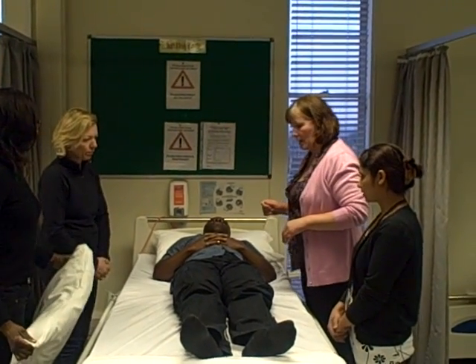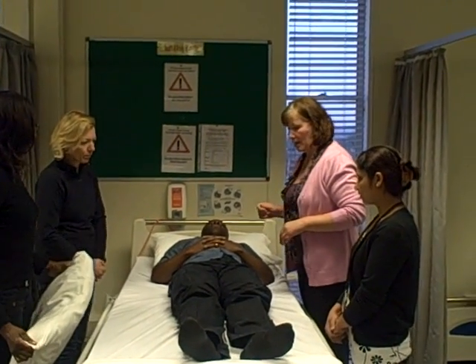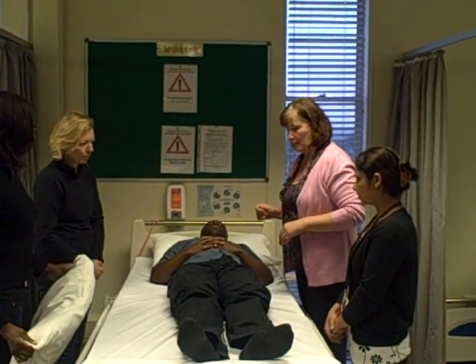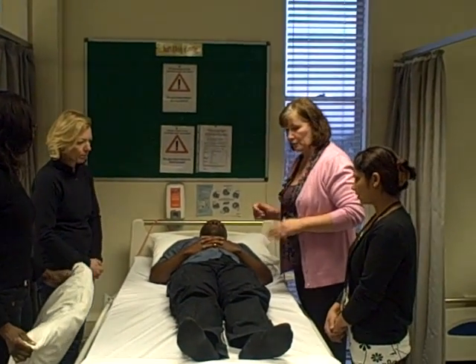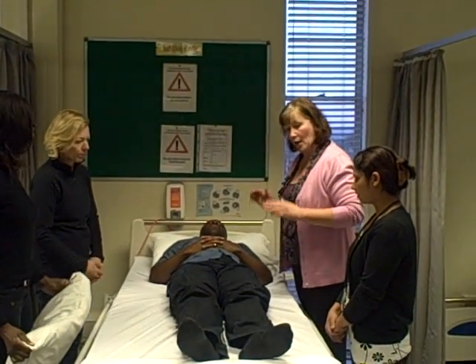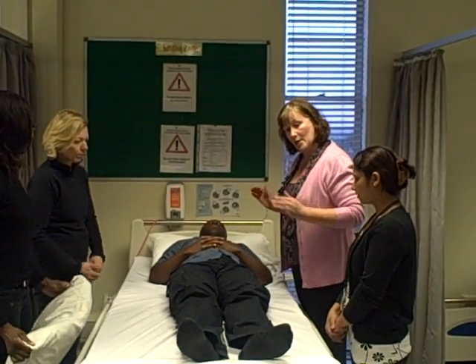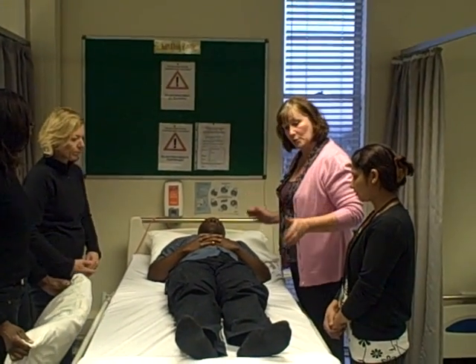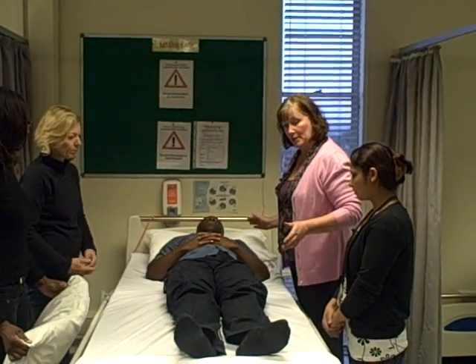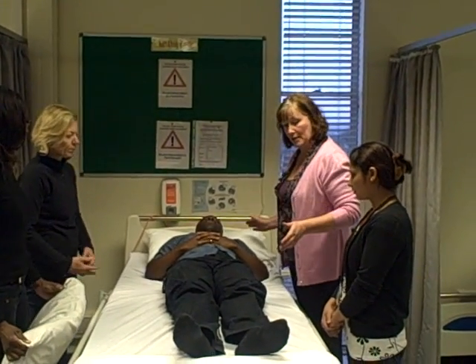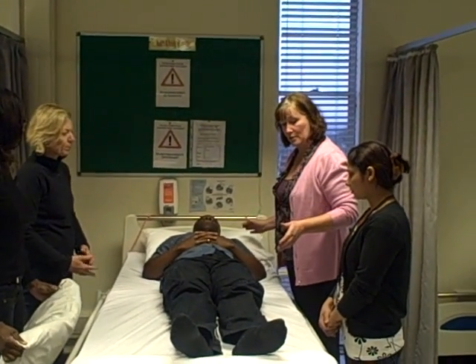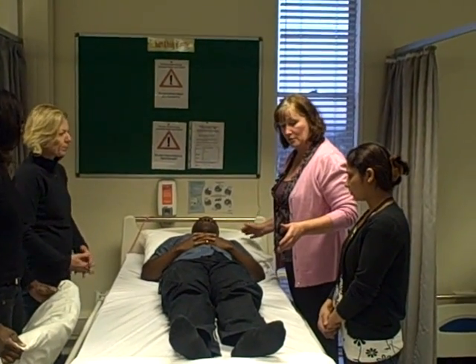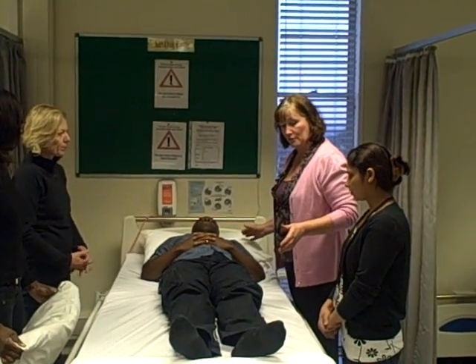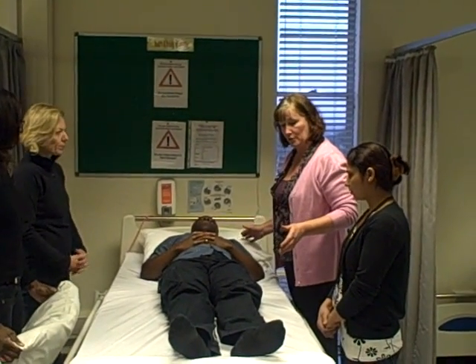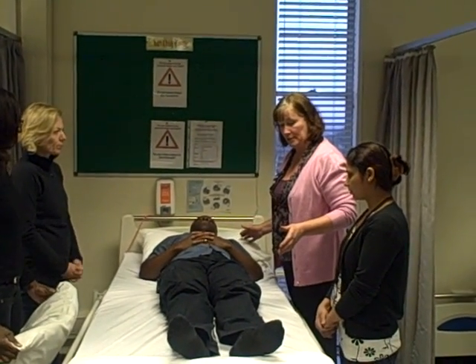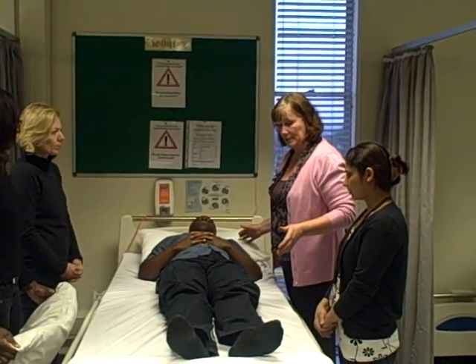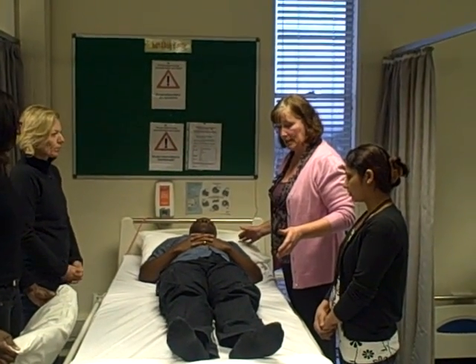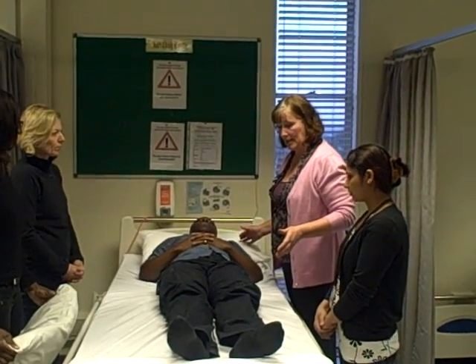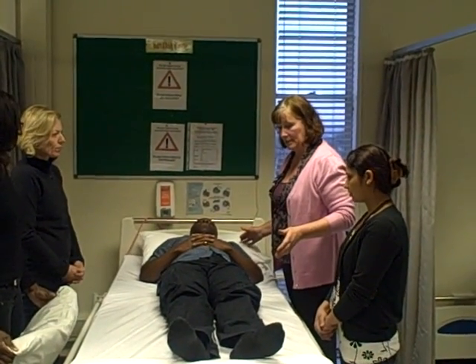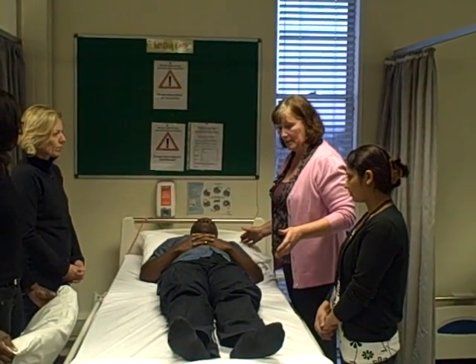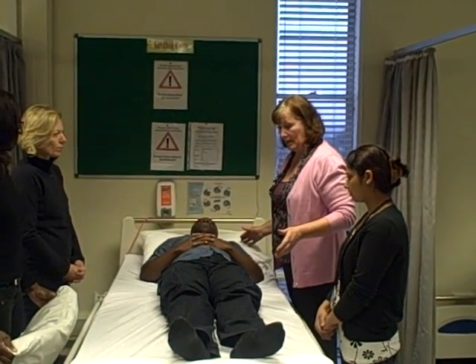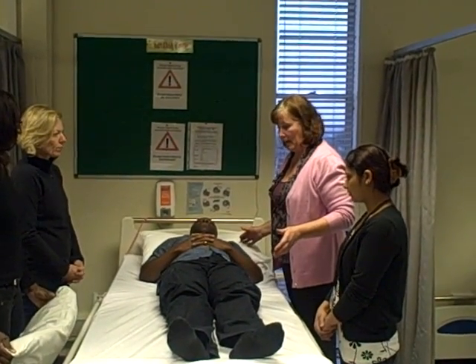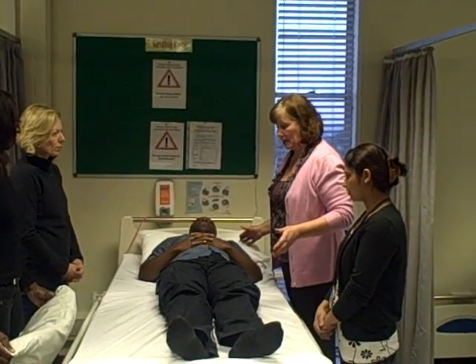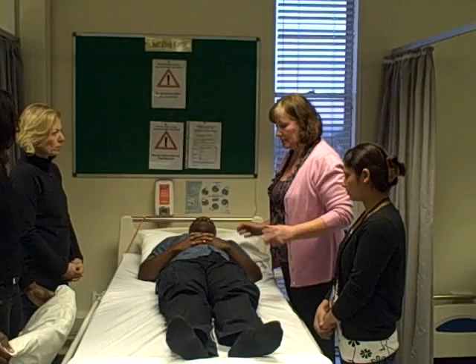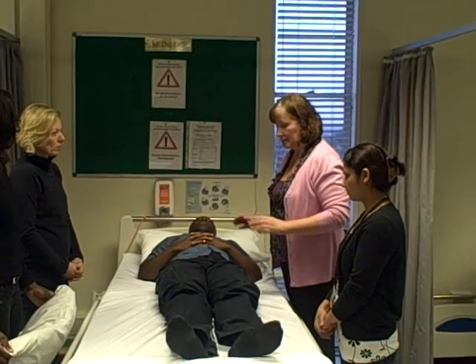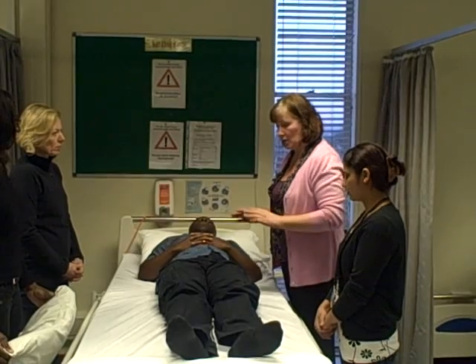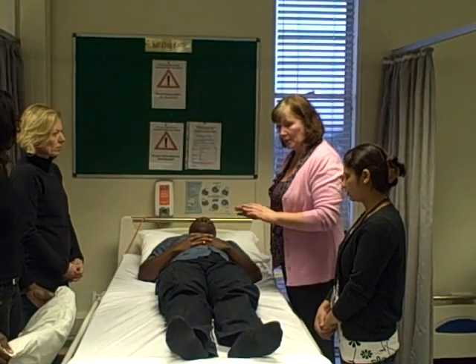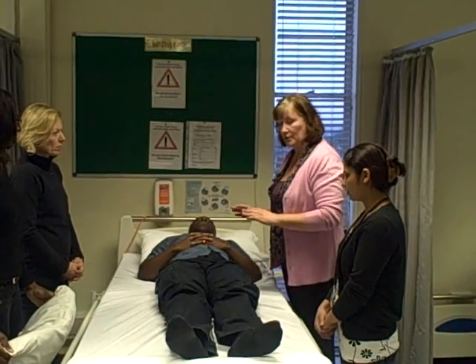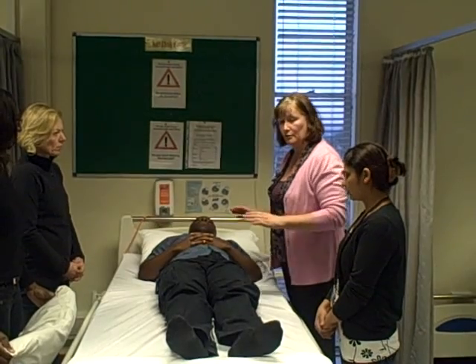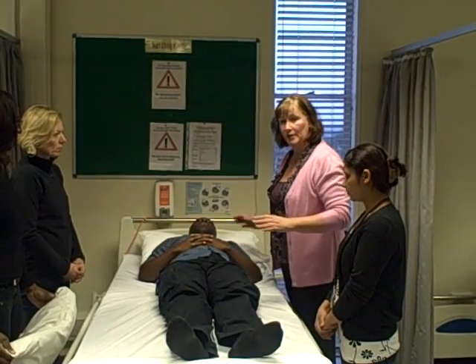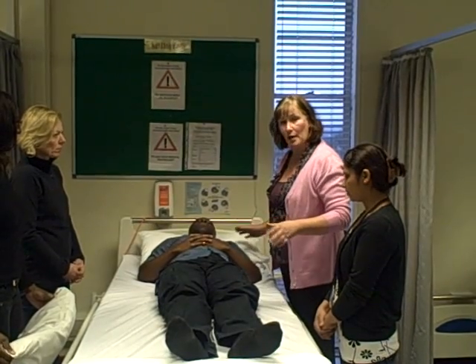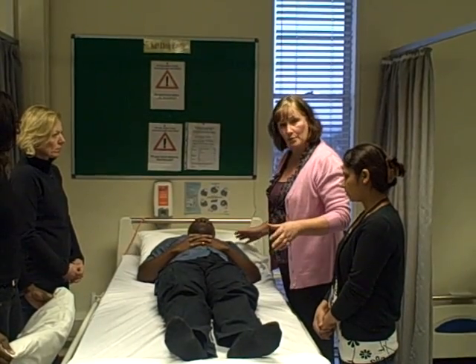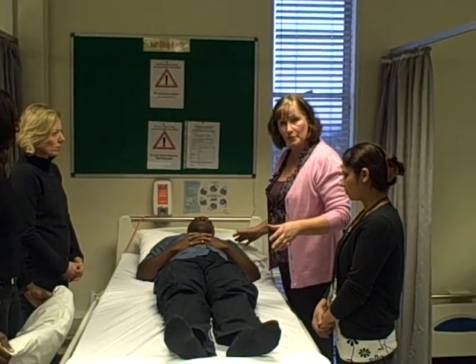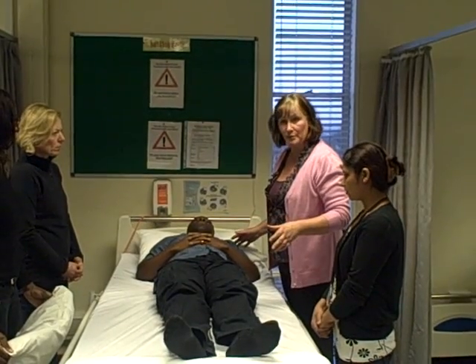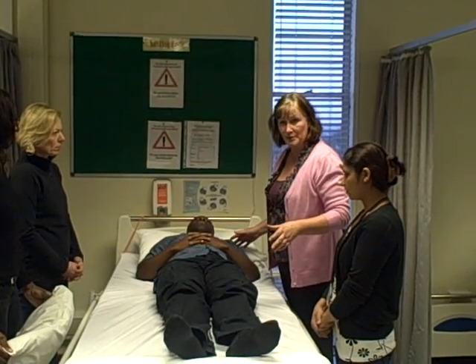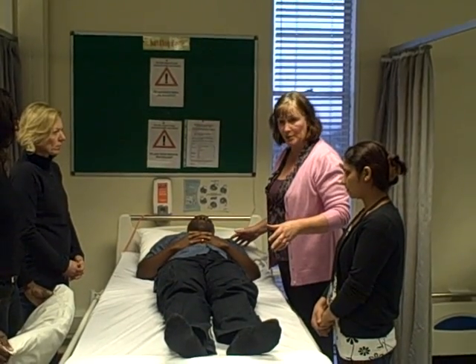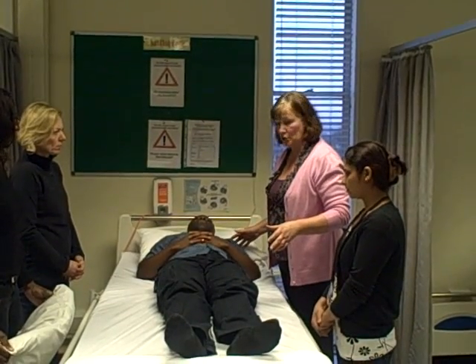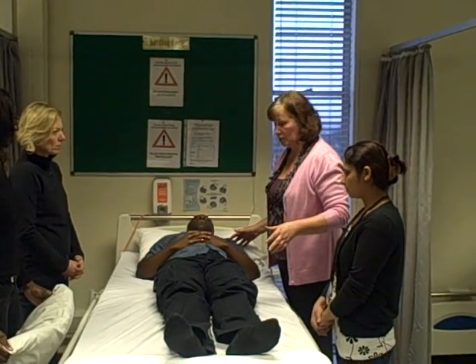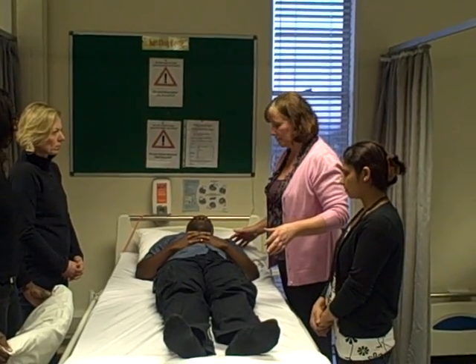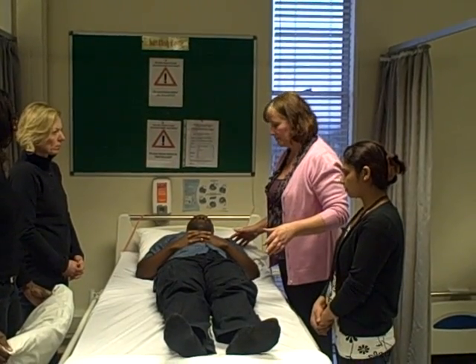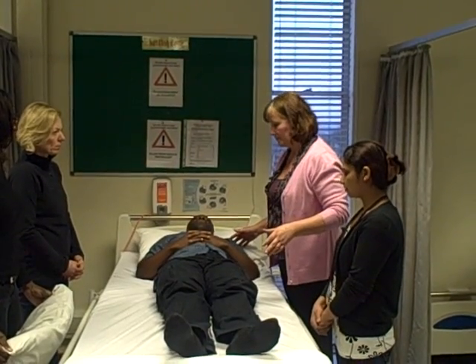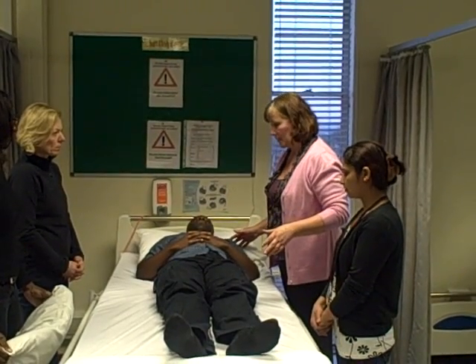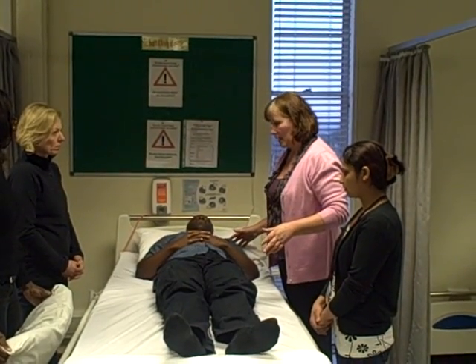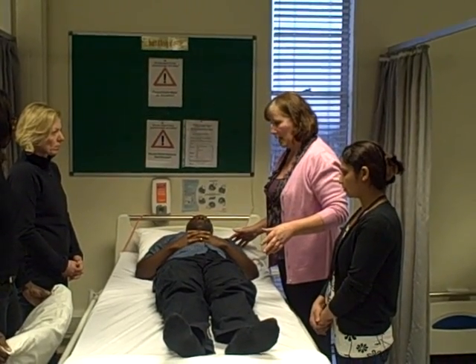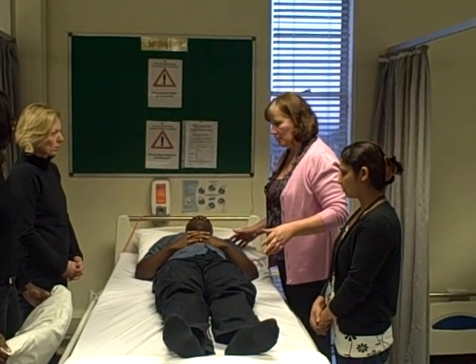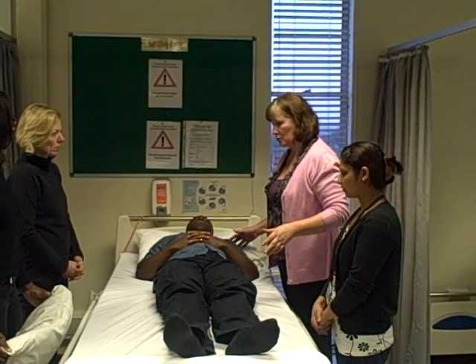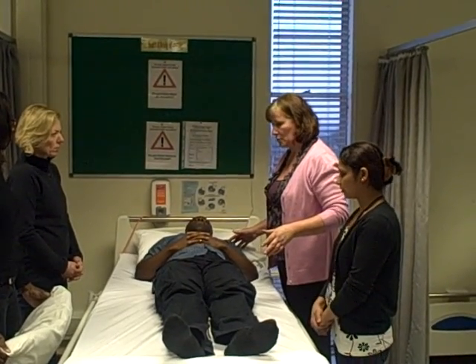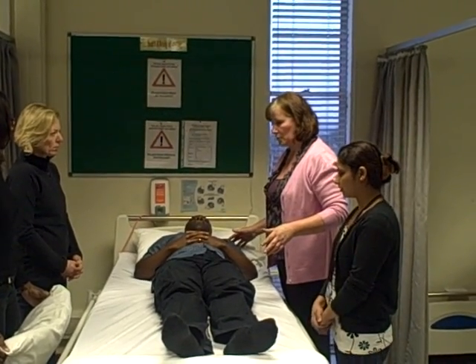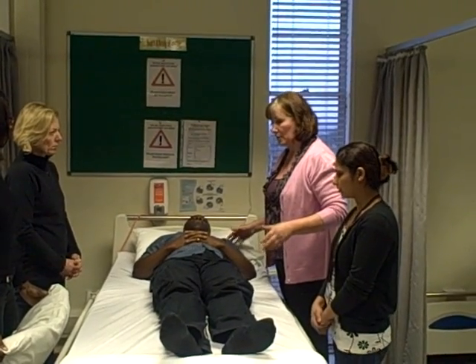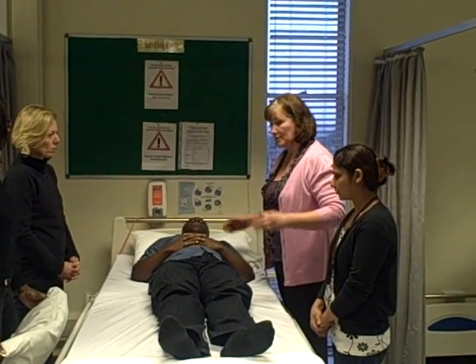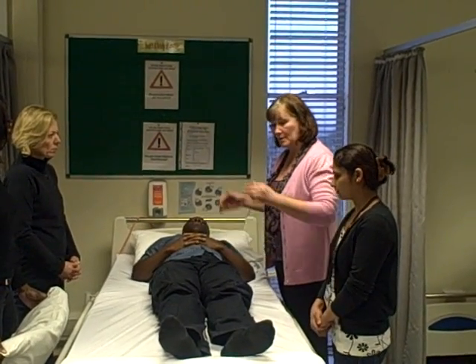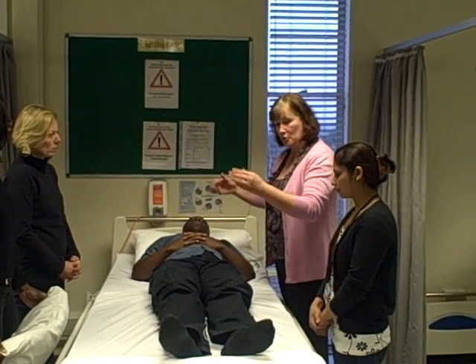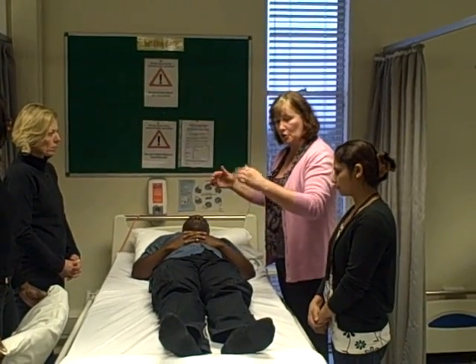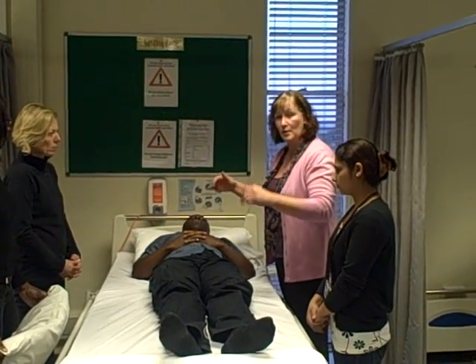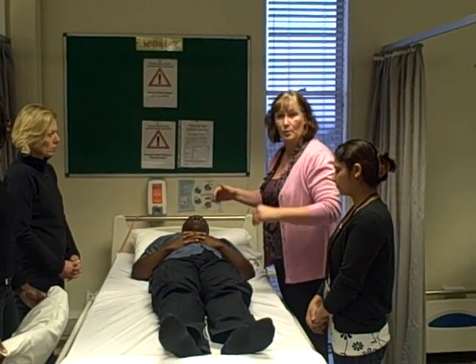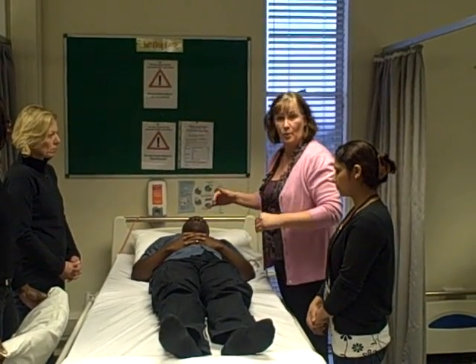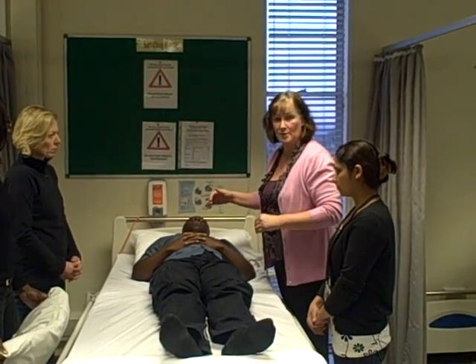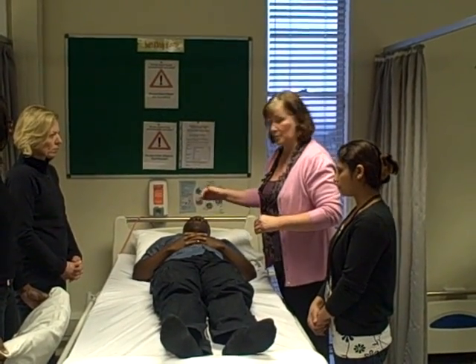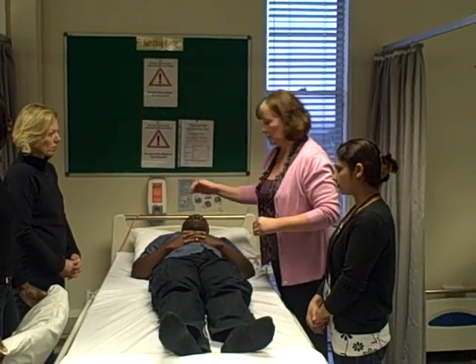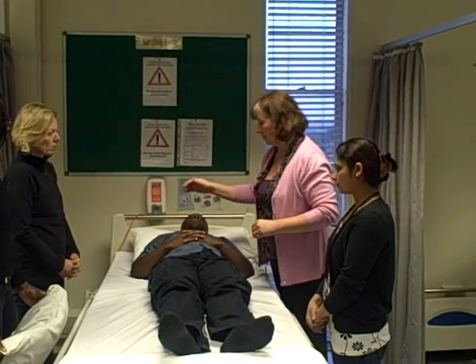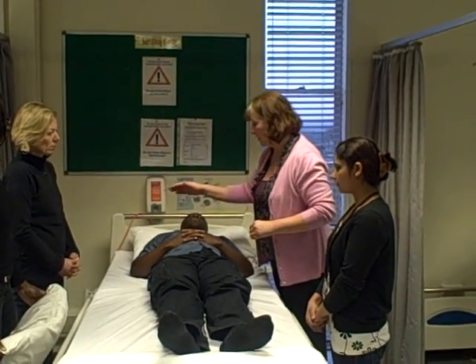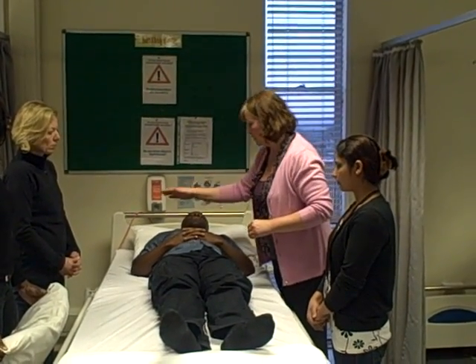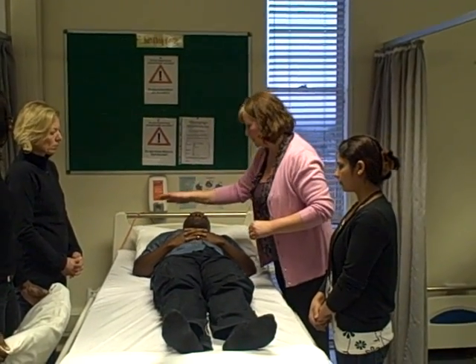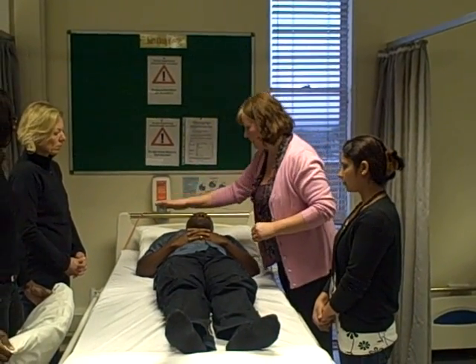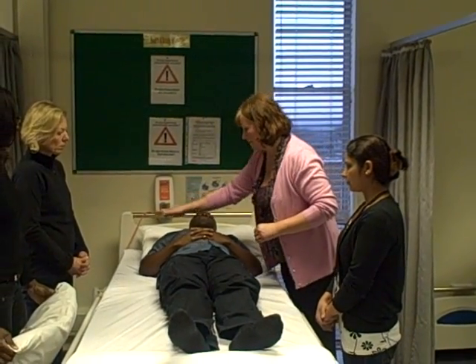We've got Edwin here as a volunteer and he's lying in the recumbent position. We'll then demonstrate where to put the pillows in.